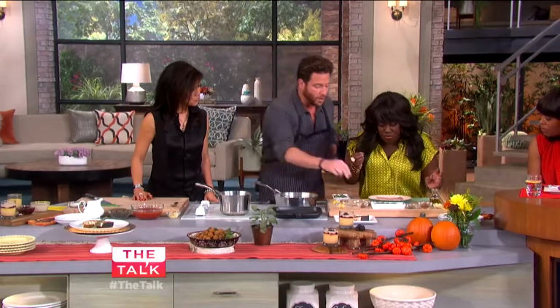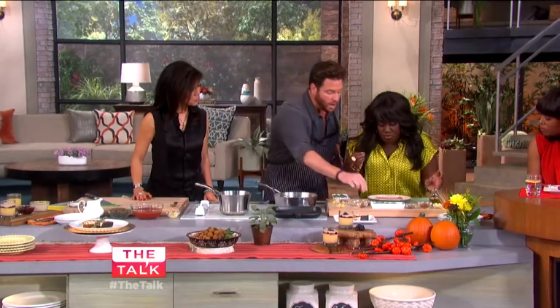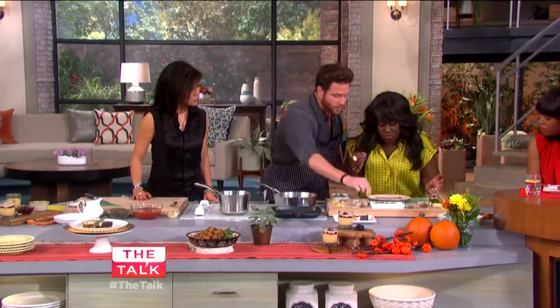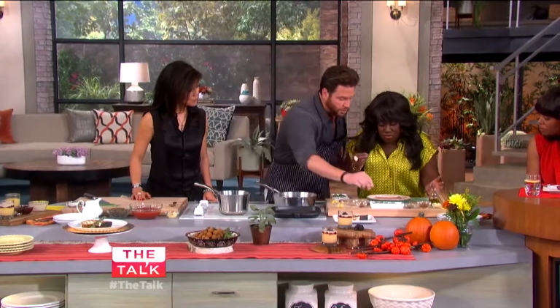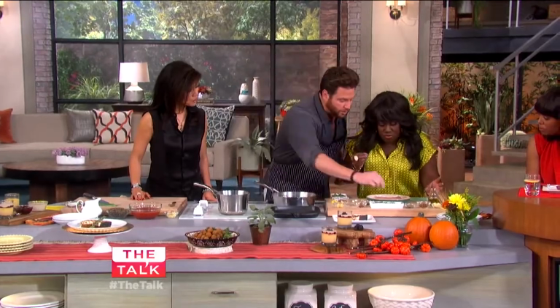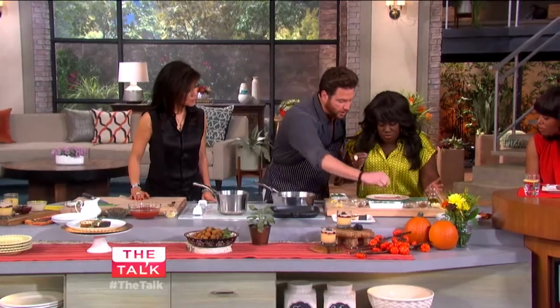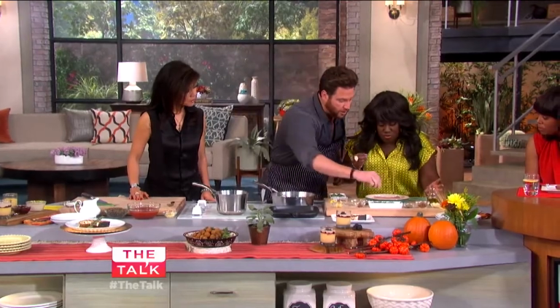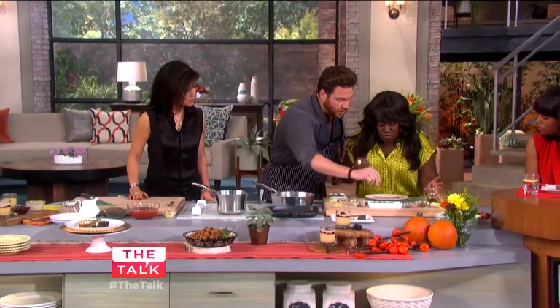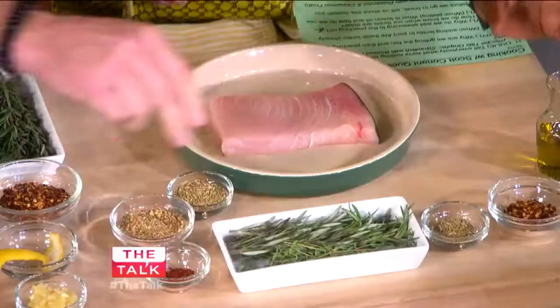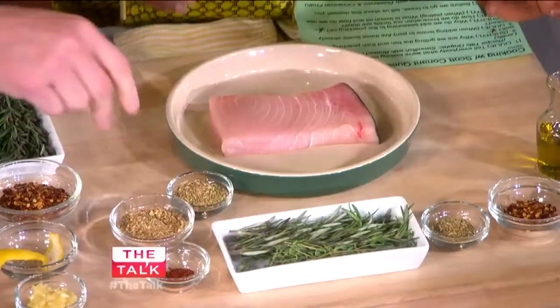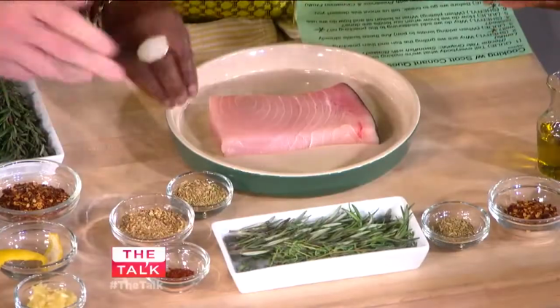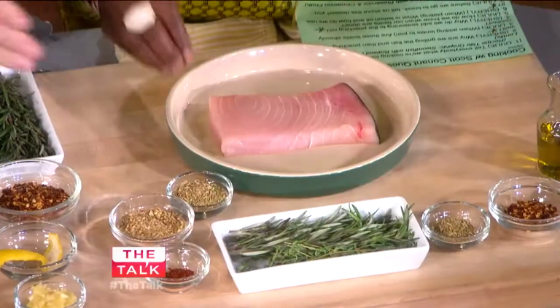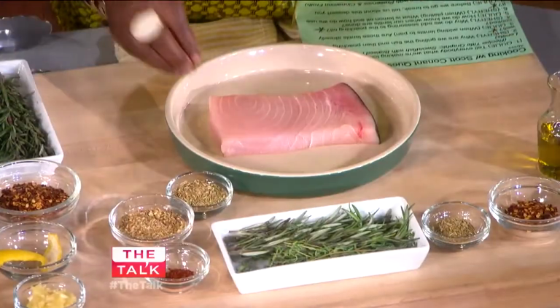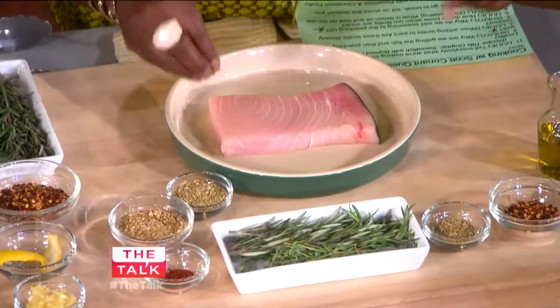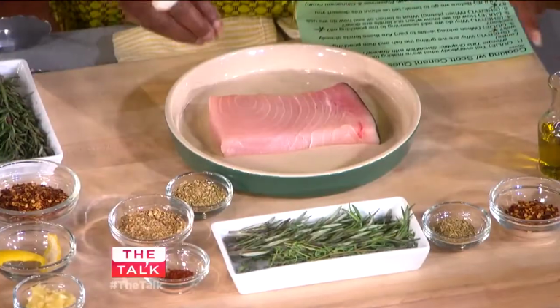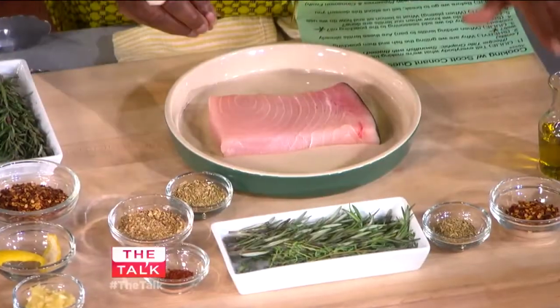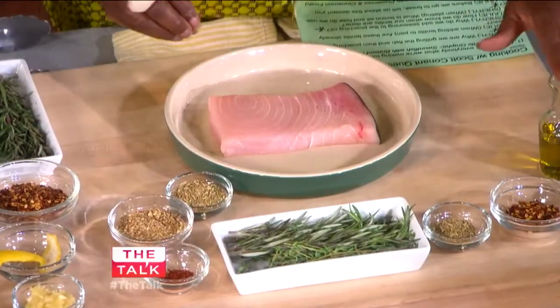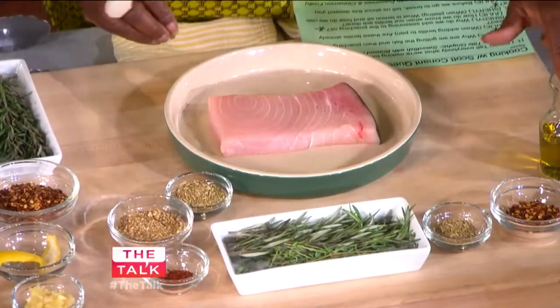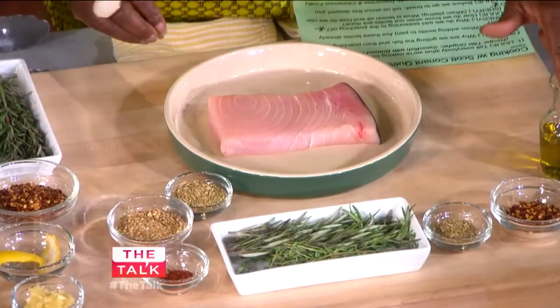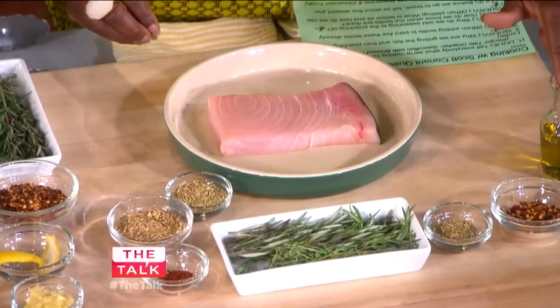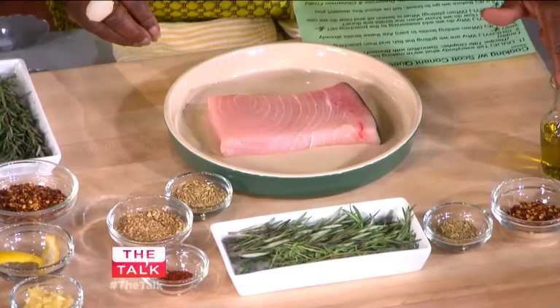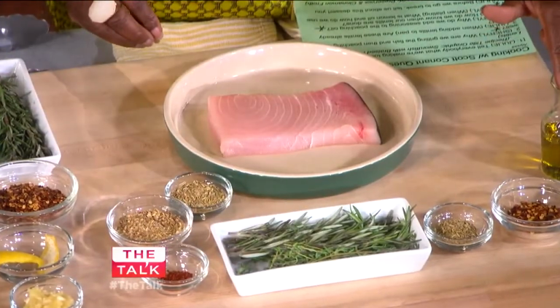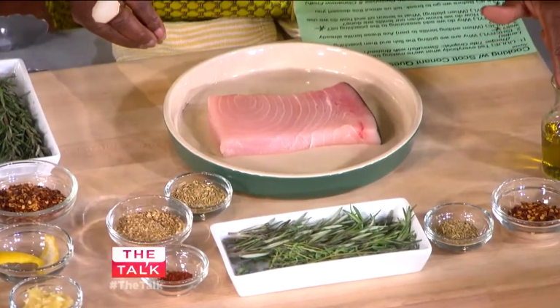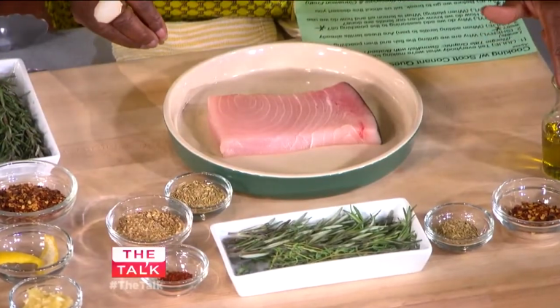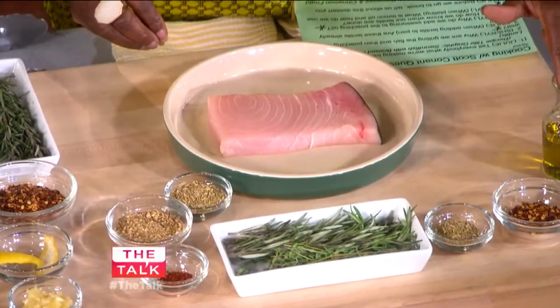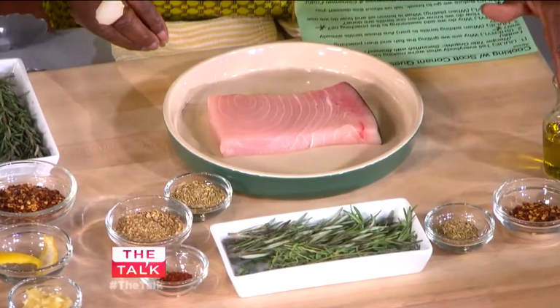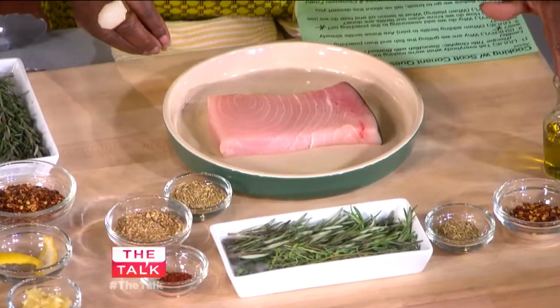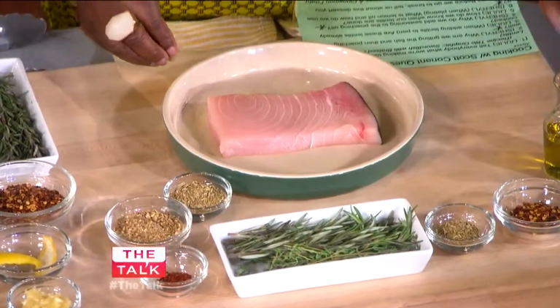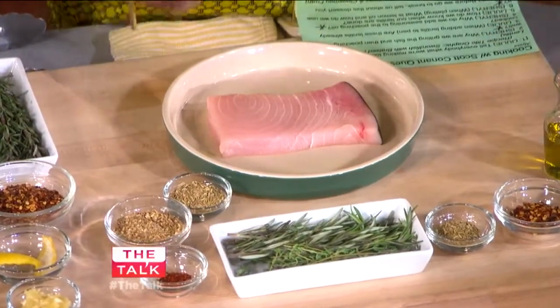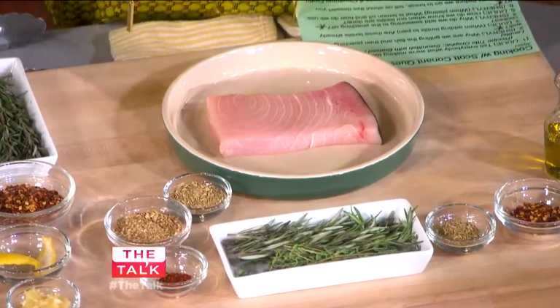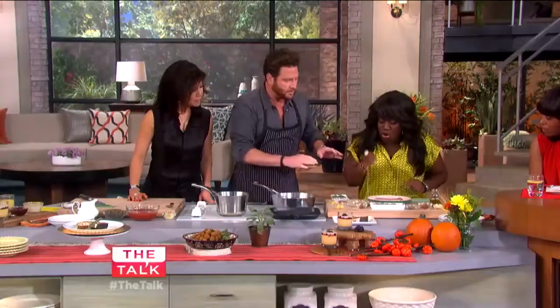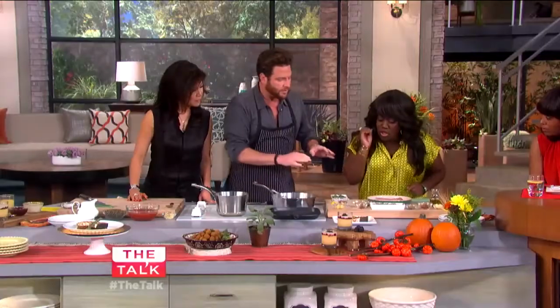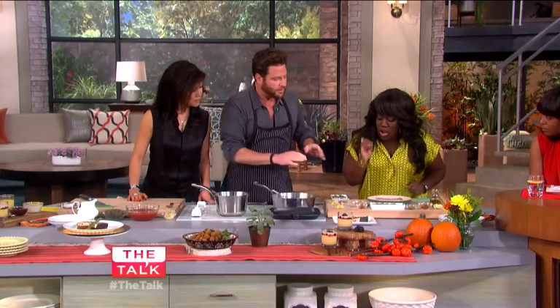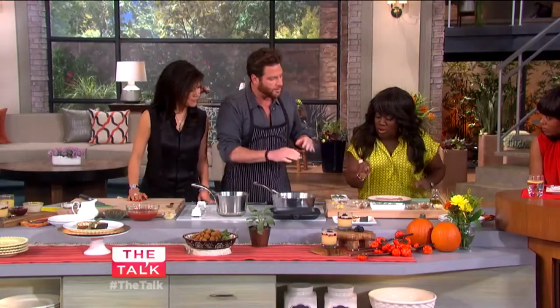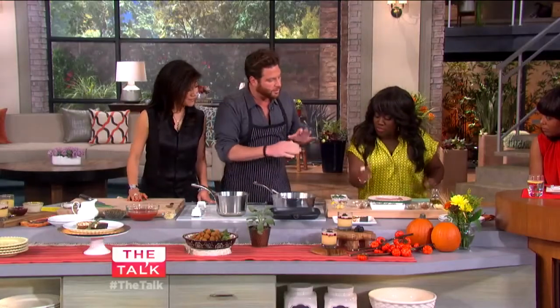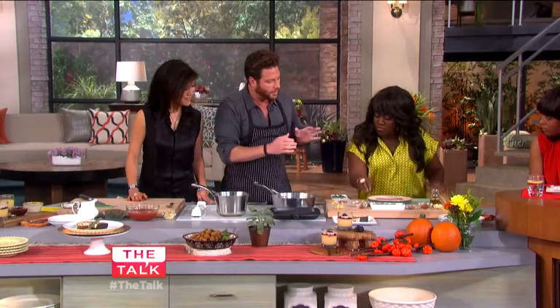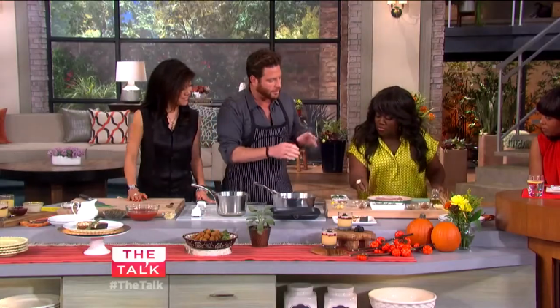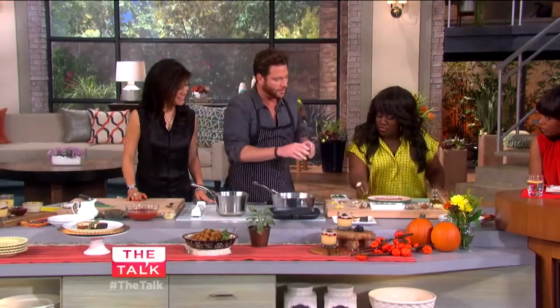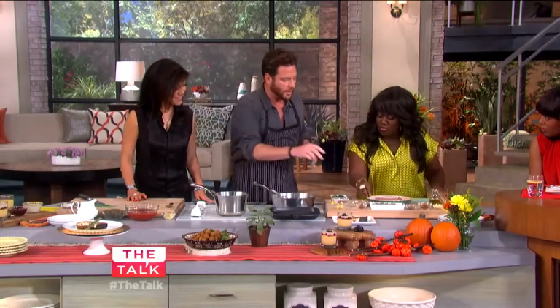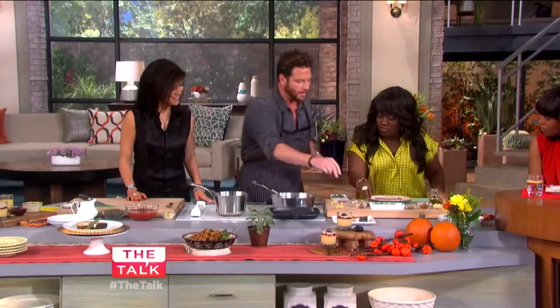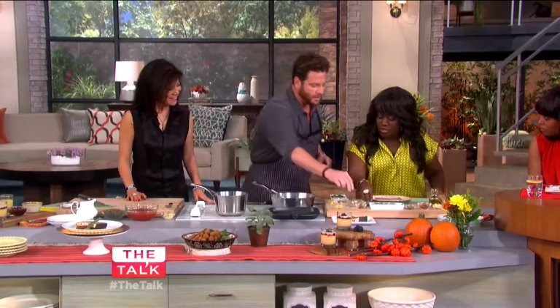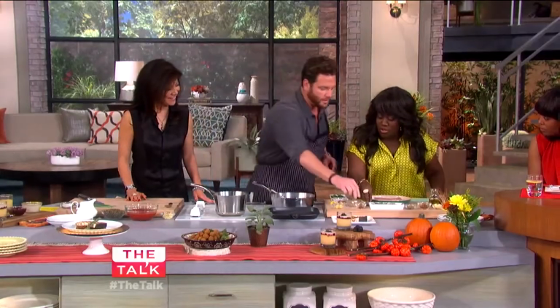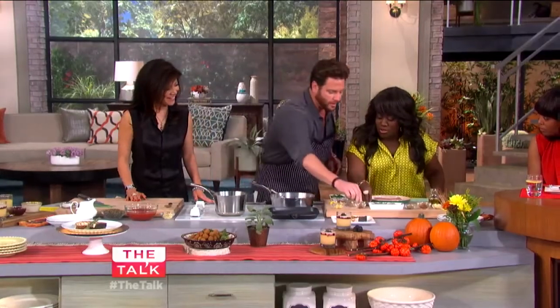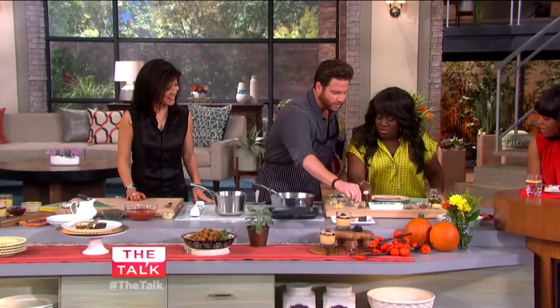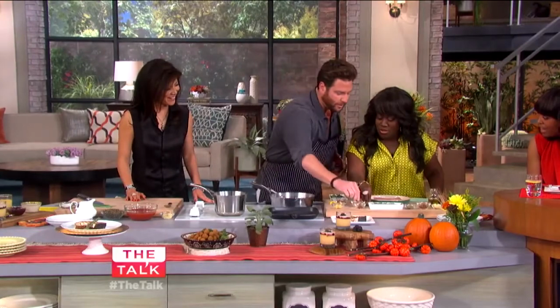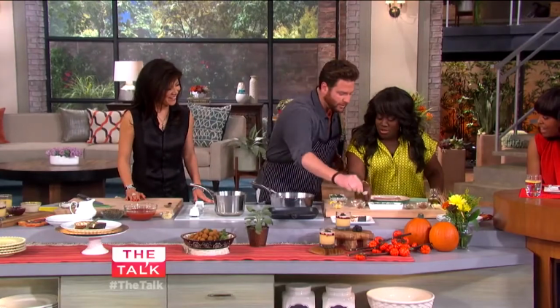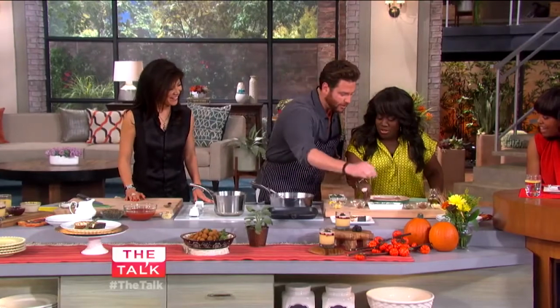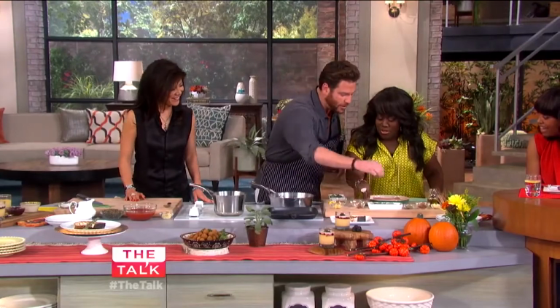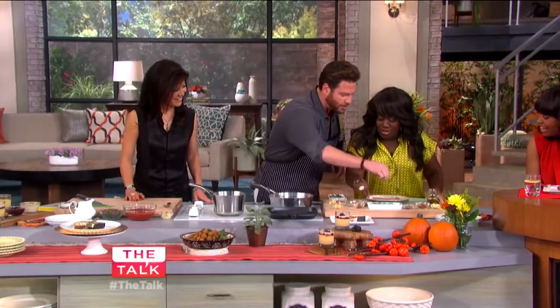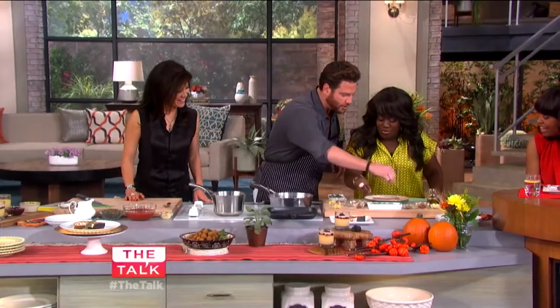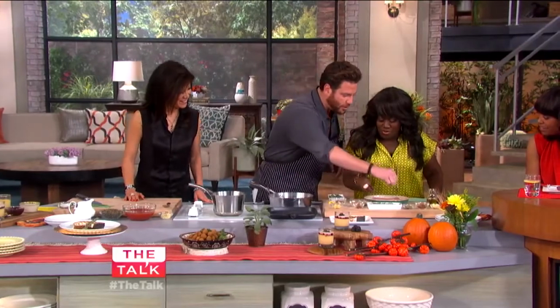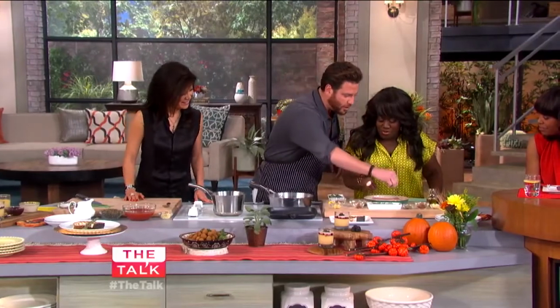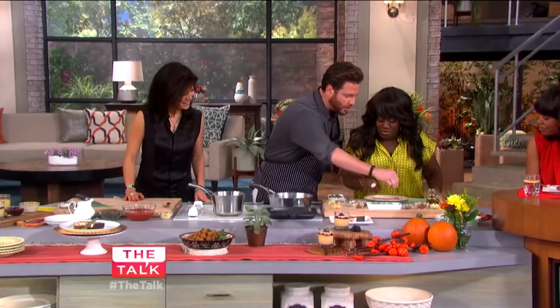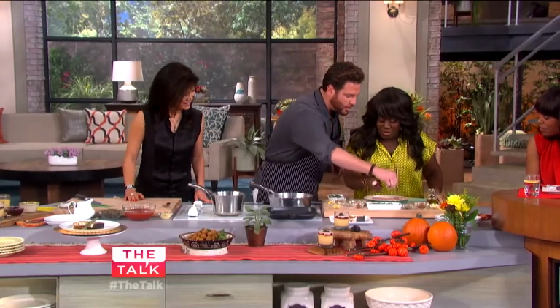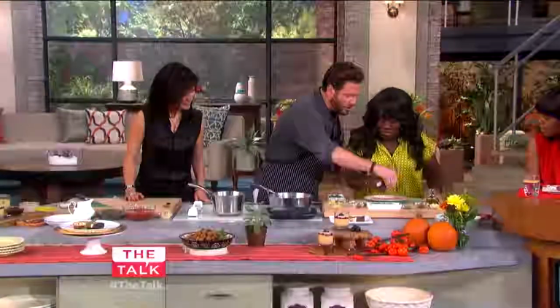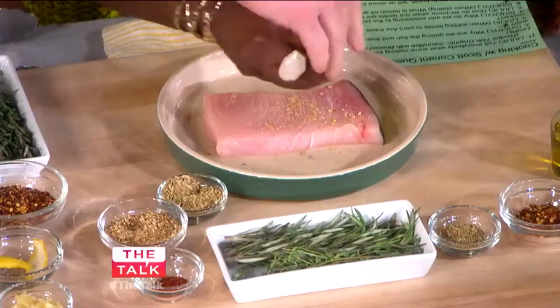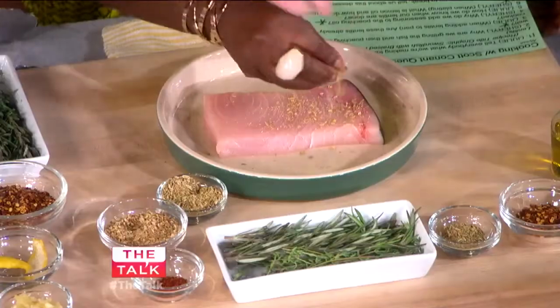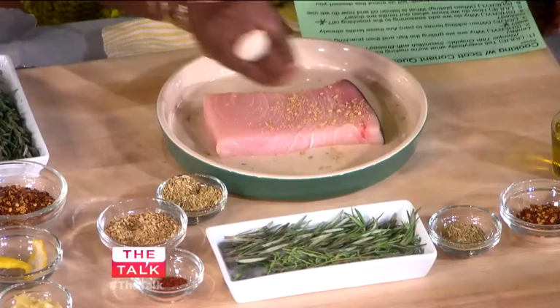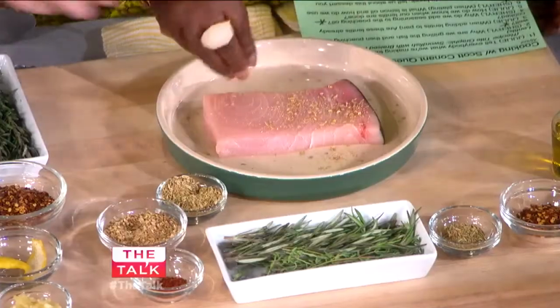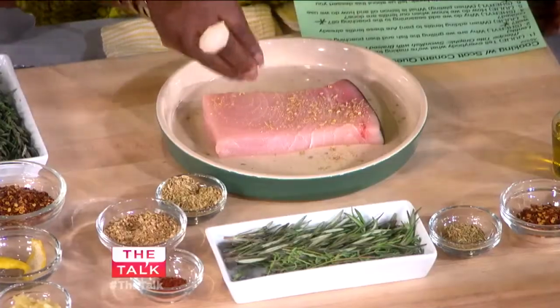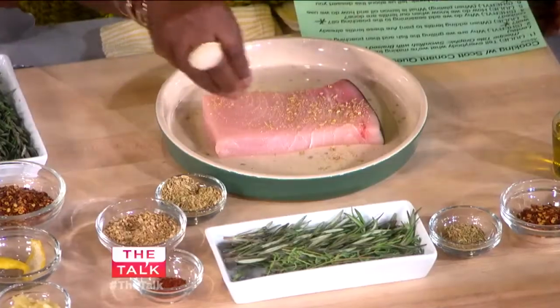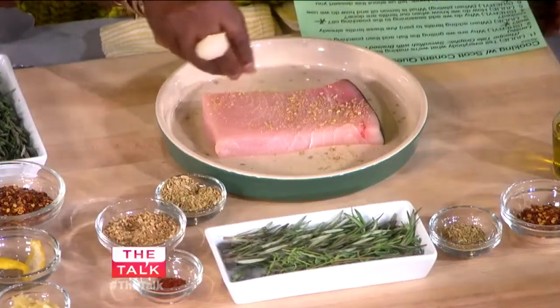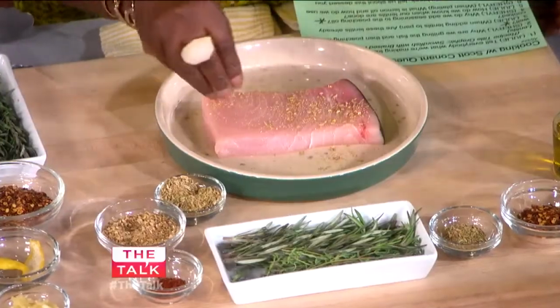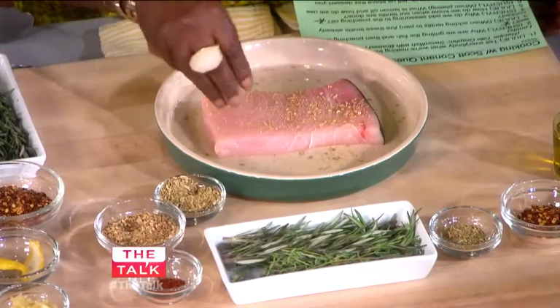Just sprinkle a little bit of each on. You can go a little heavy as well.